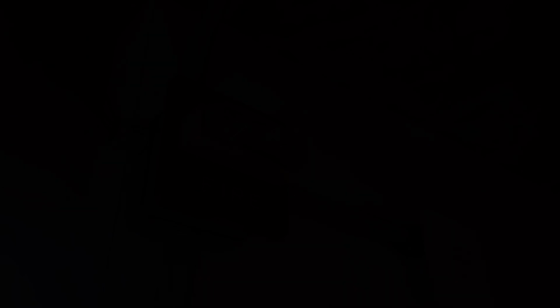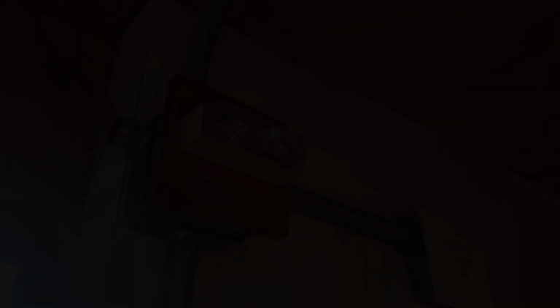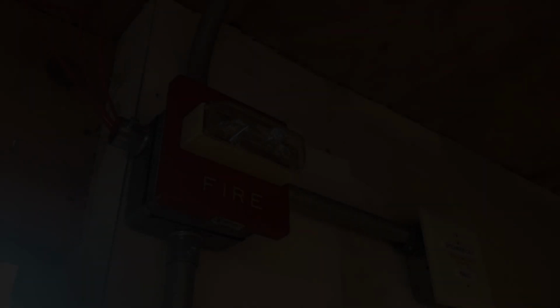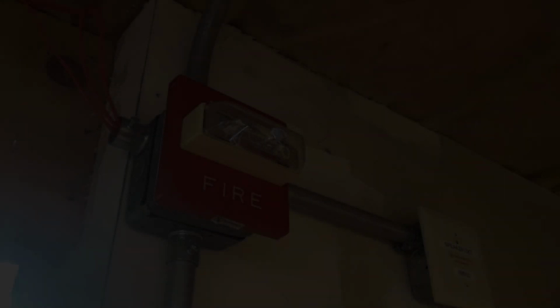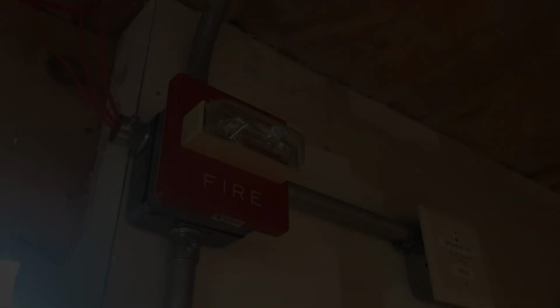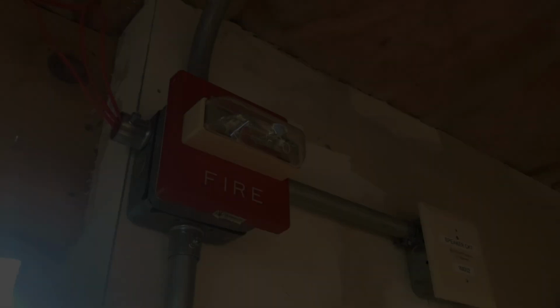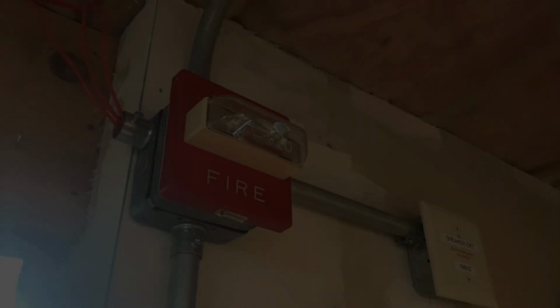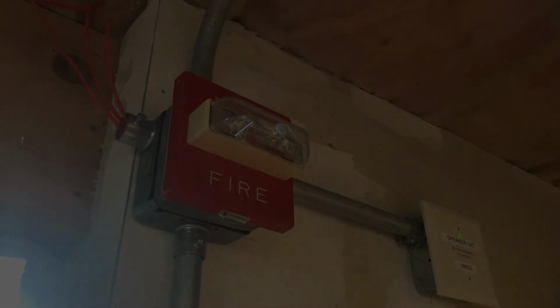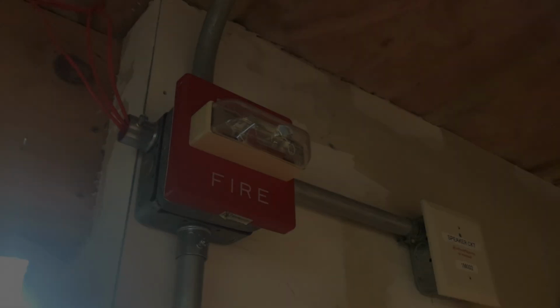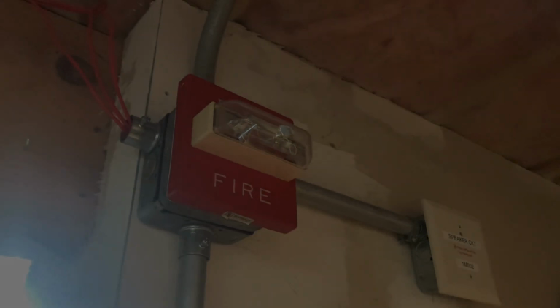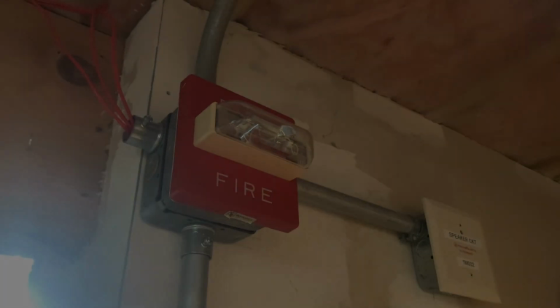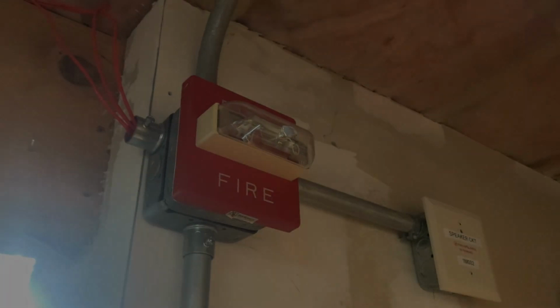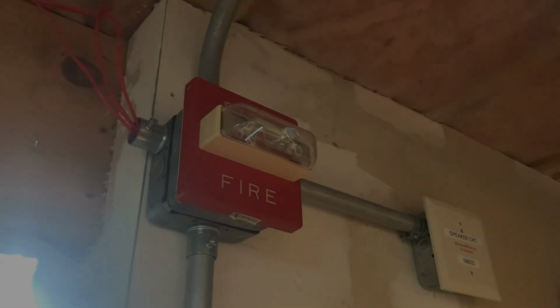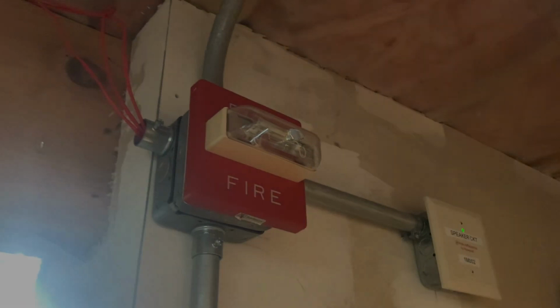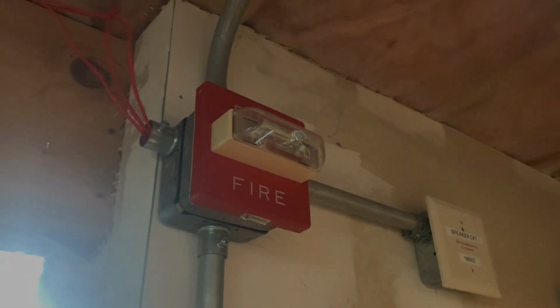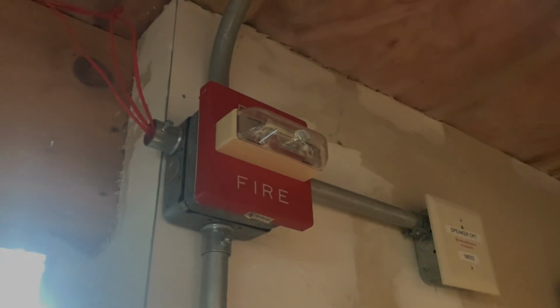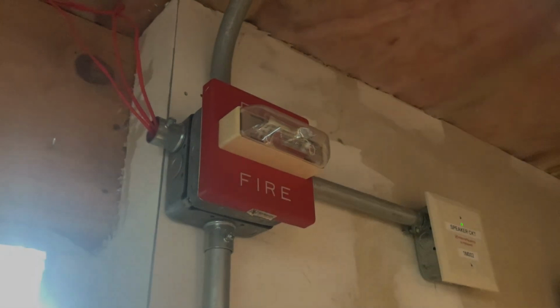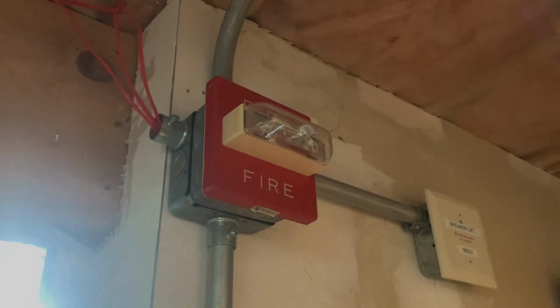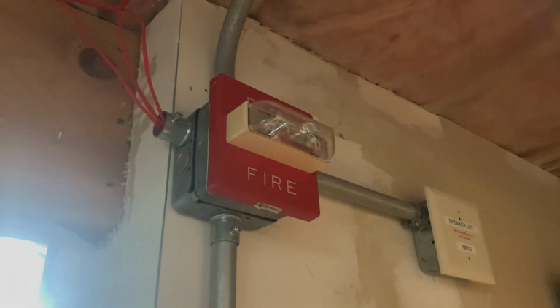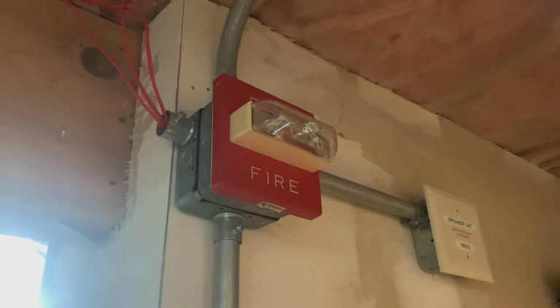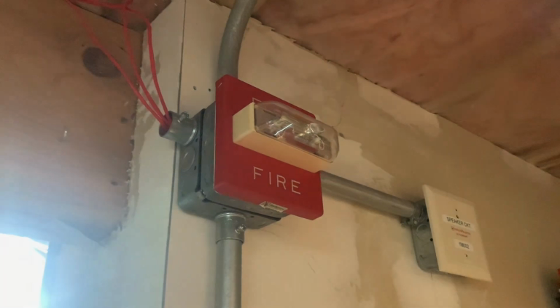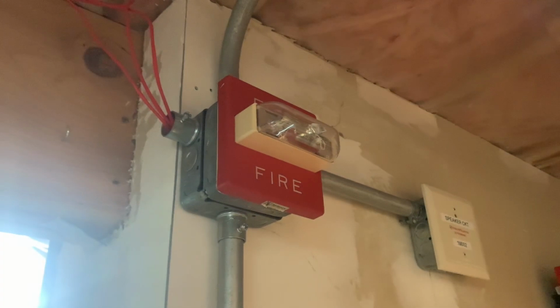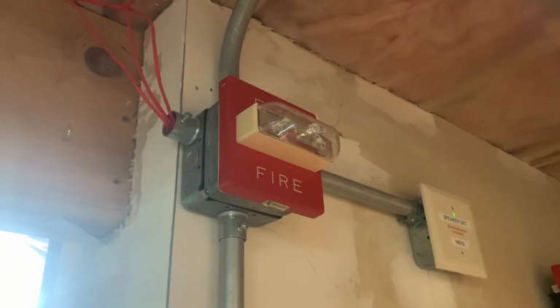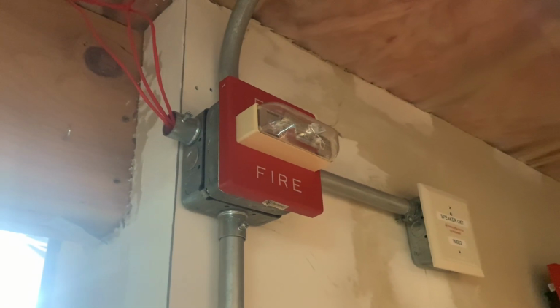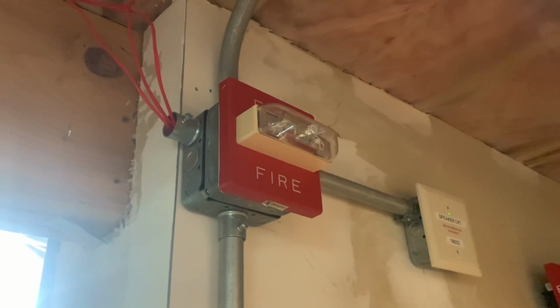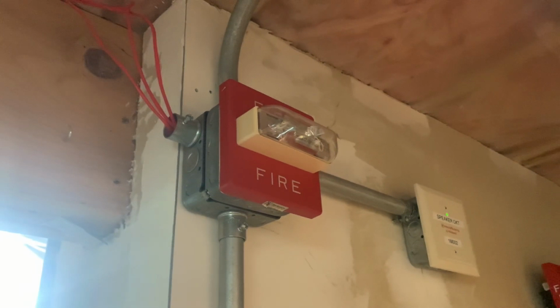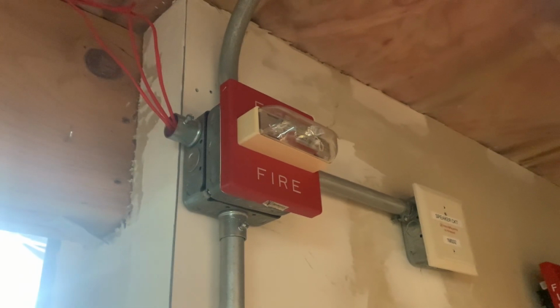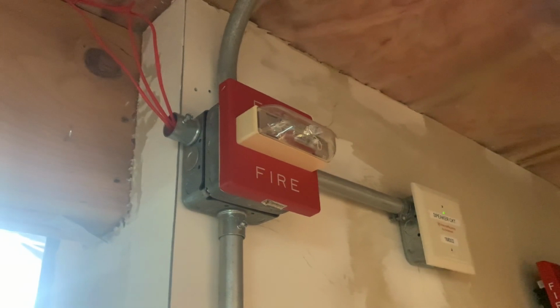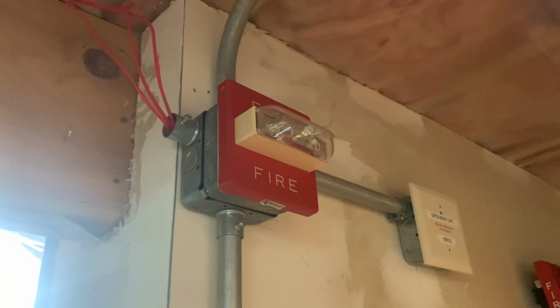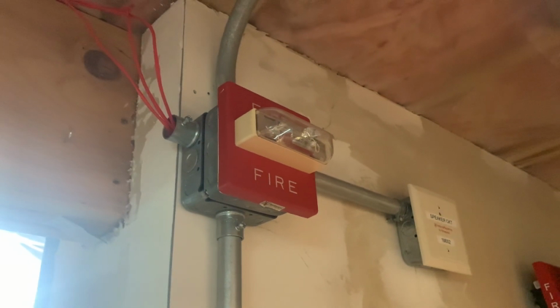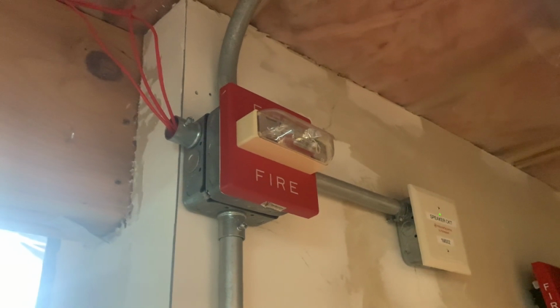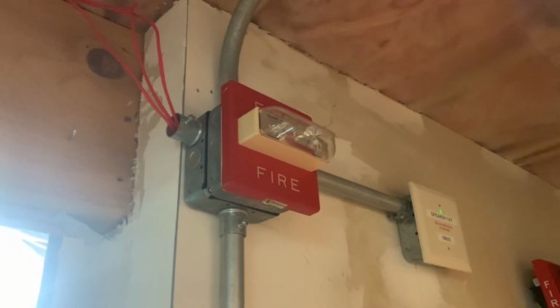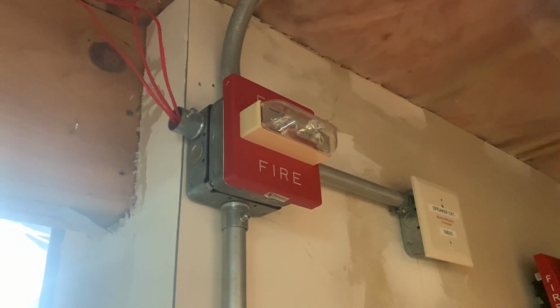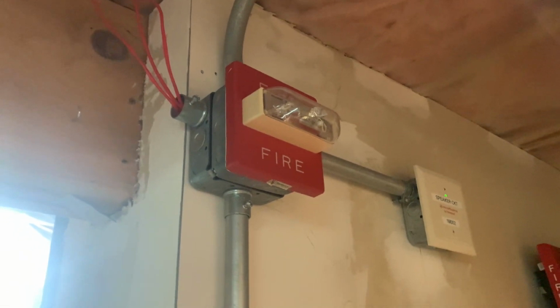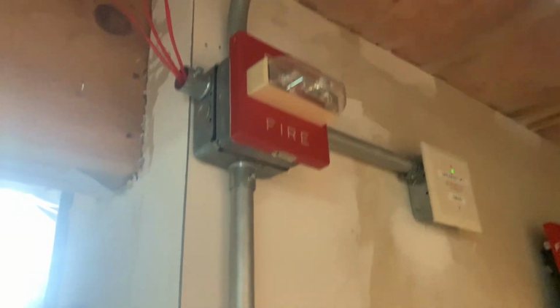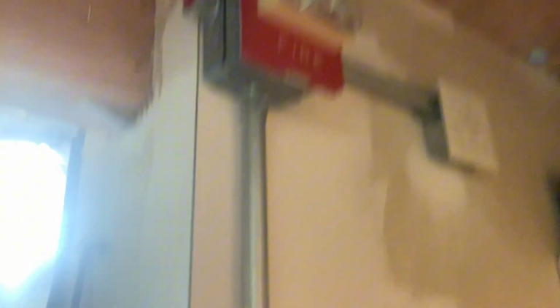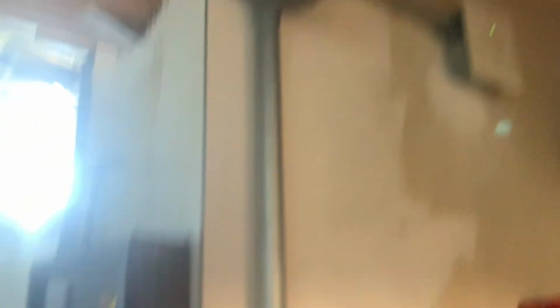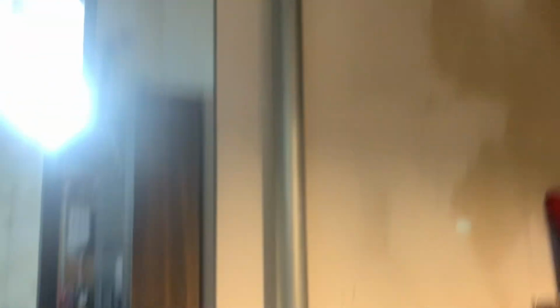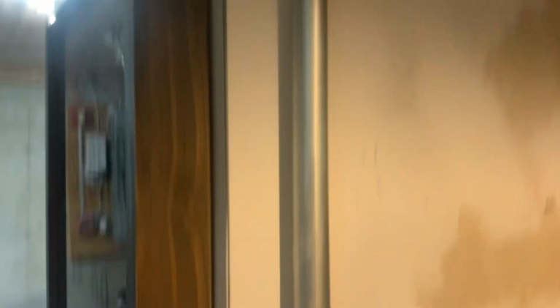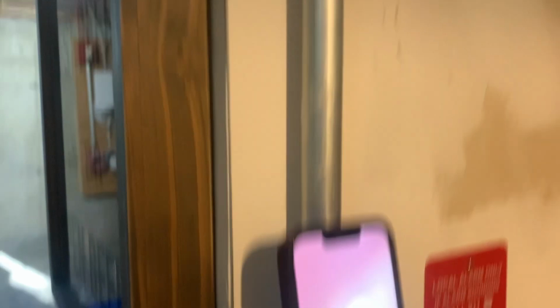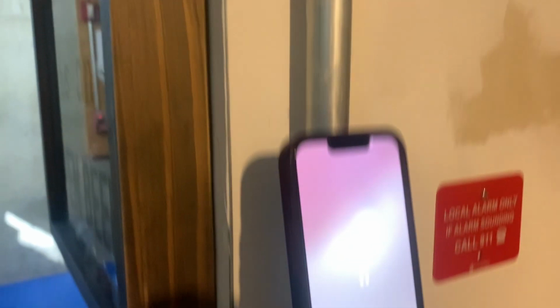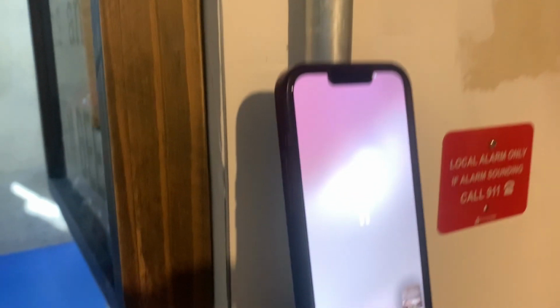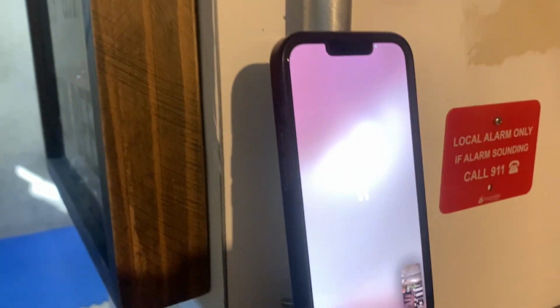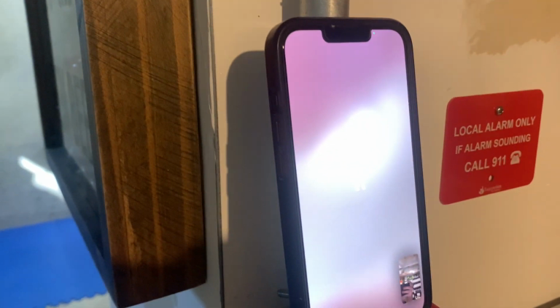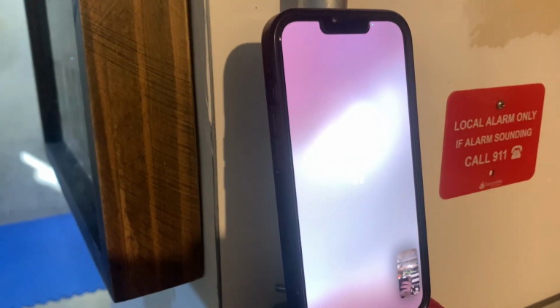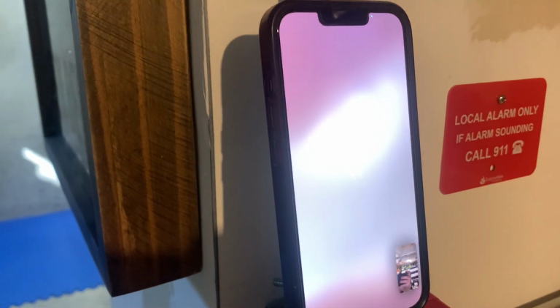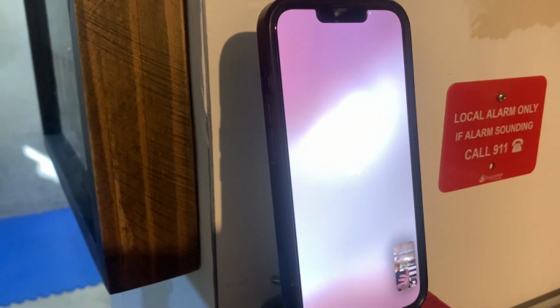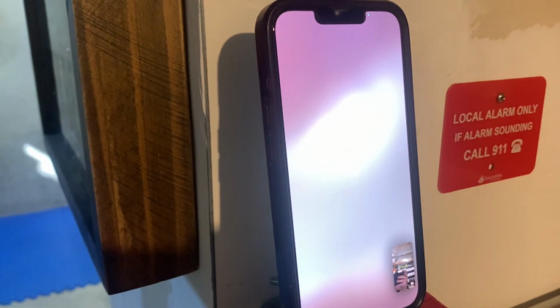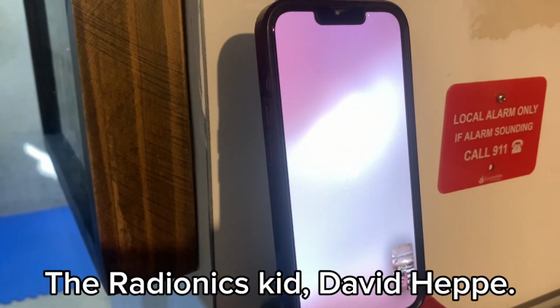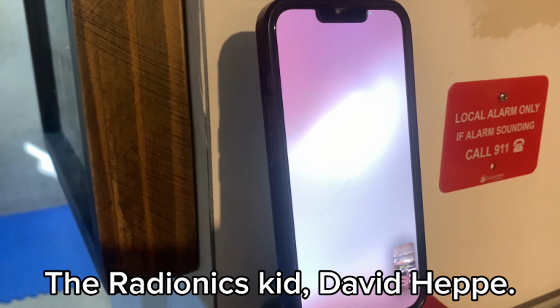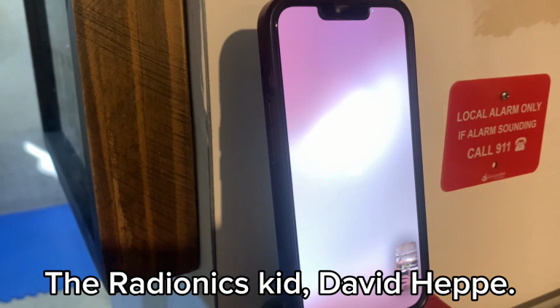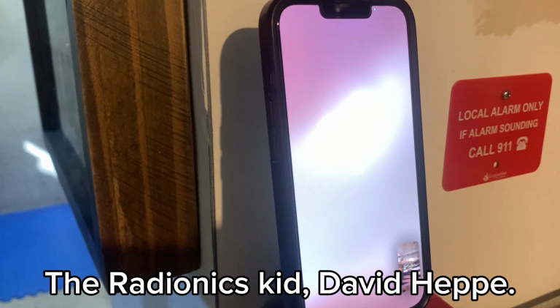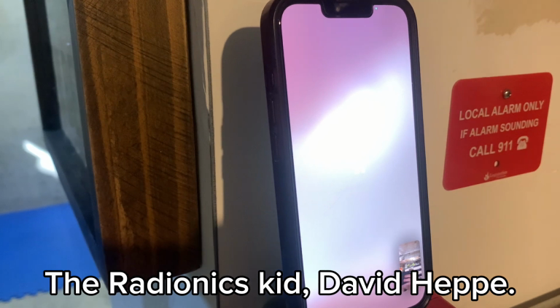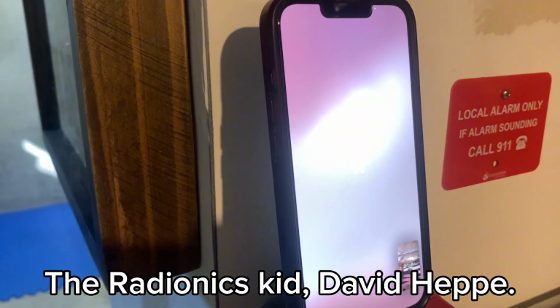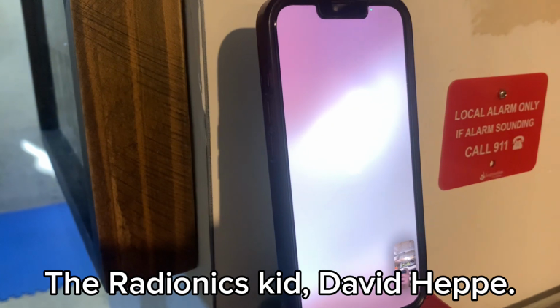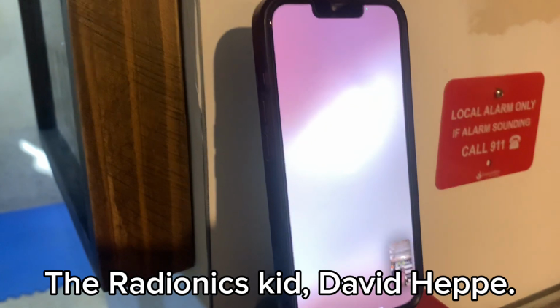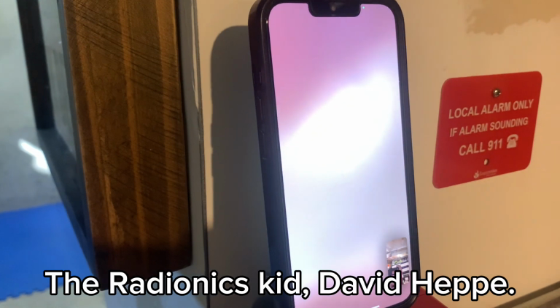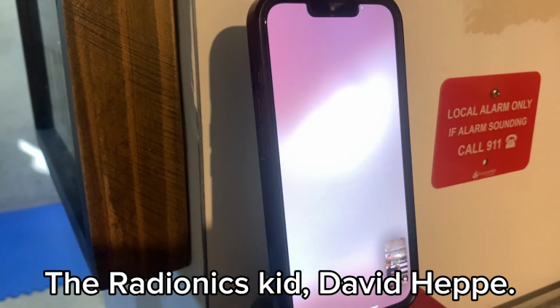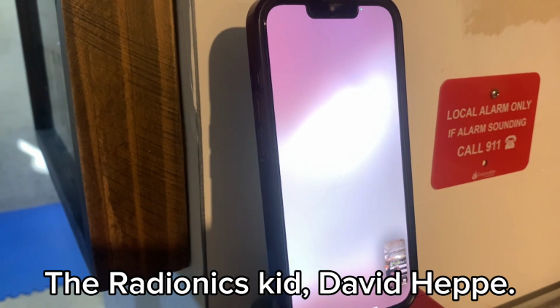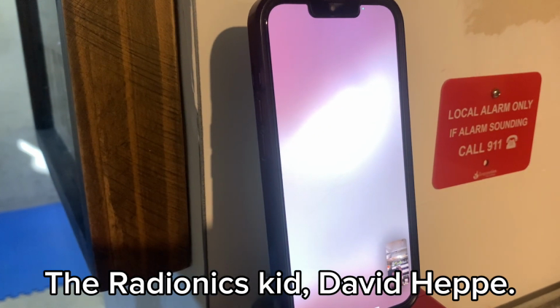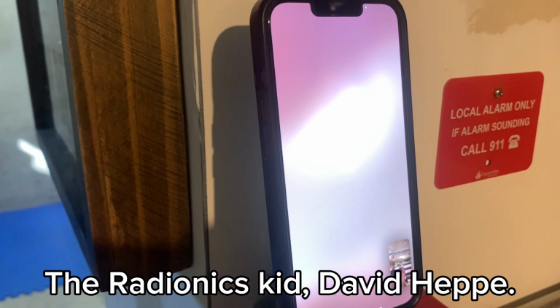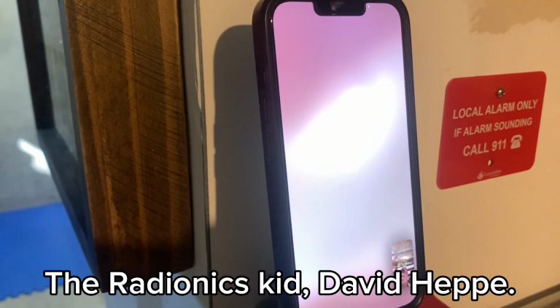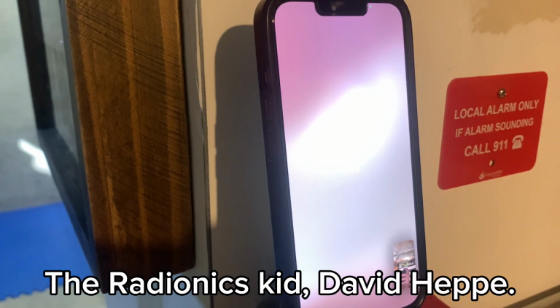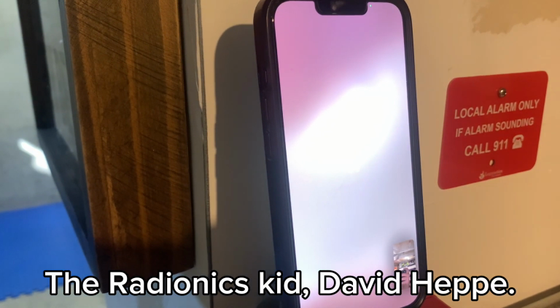Hey everyone, Loganetics here, and it's time for System Test 61 featuring the Radionics Kid, David Eppie.